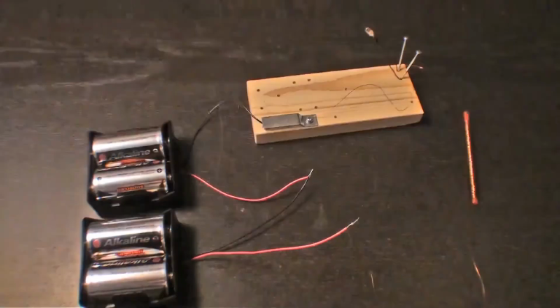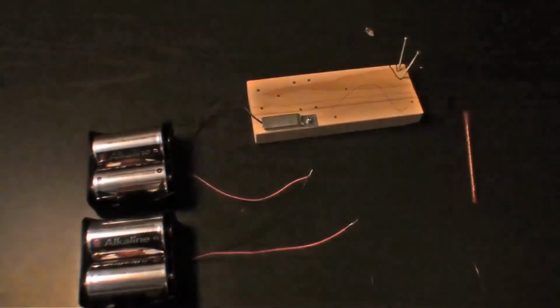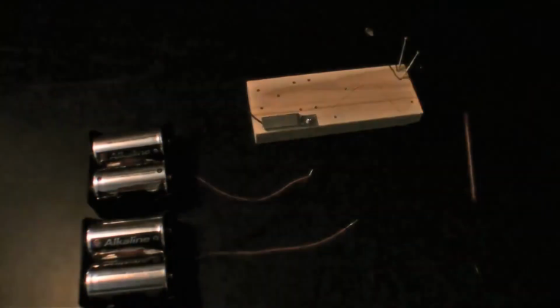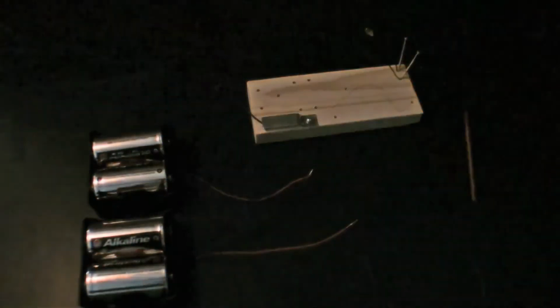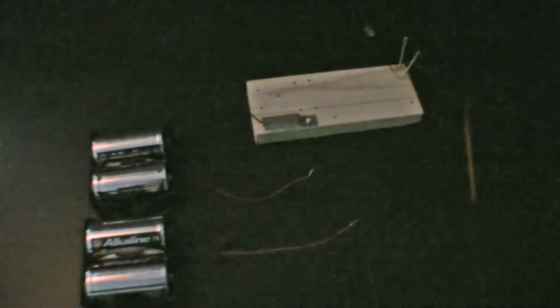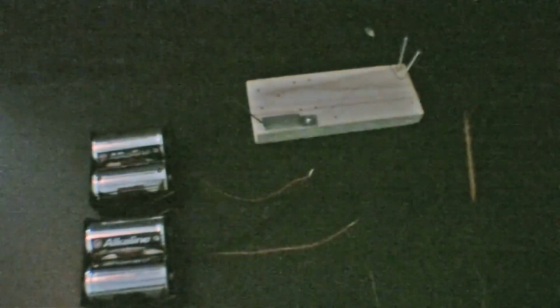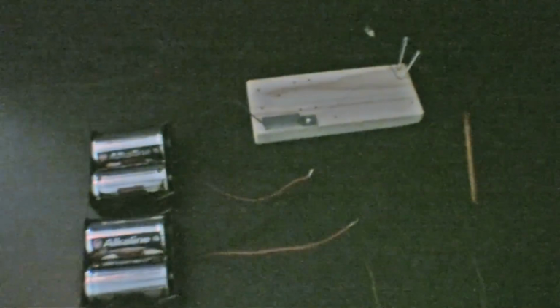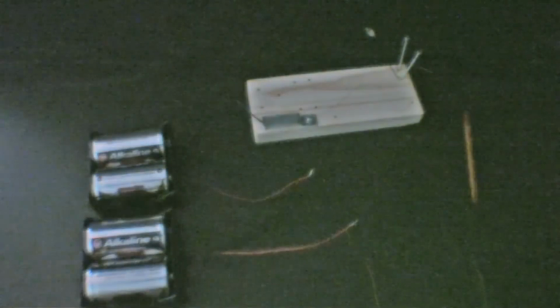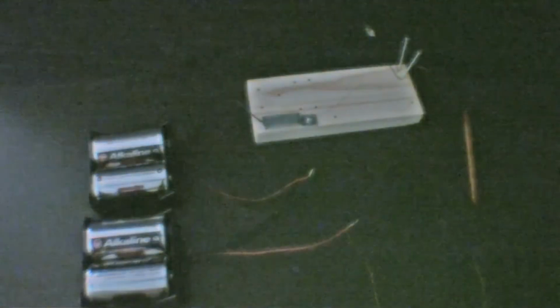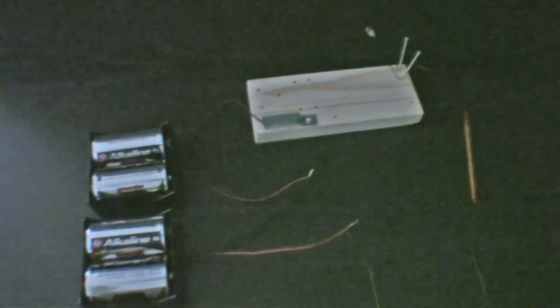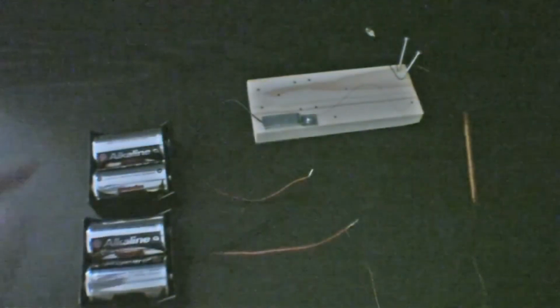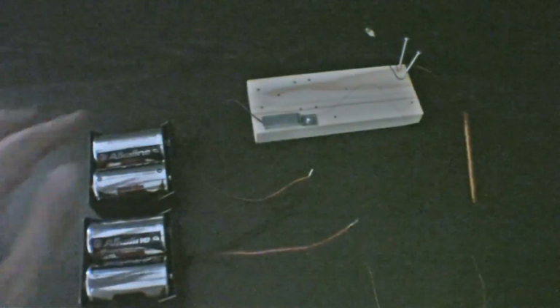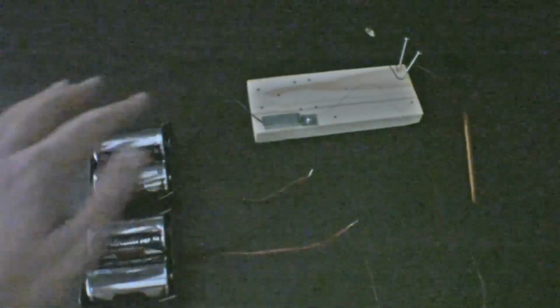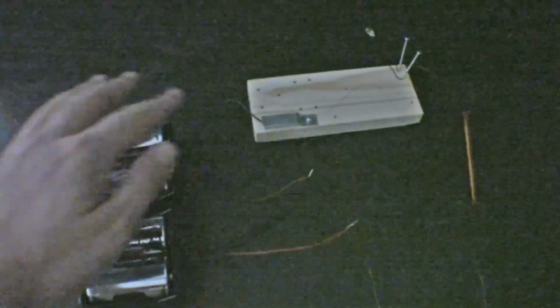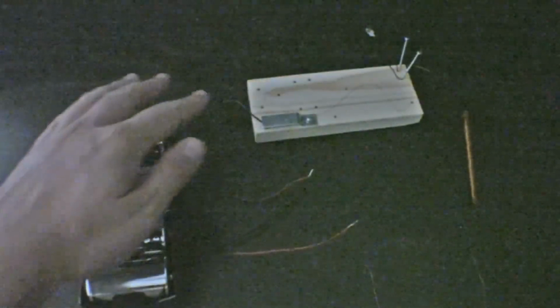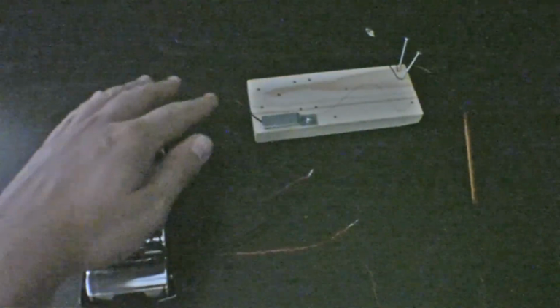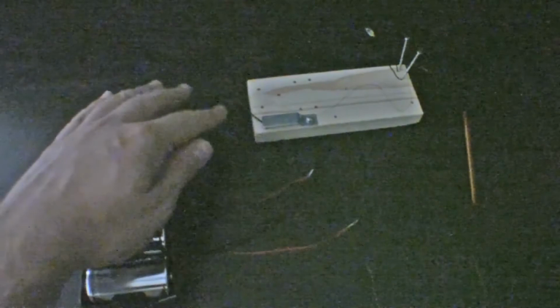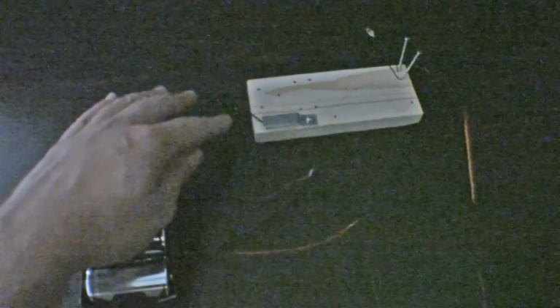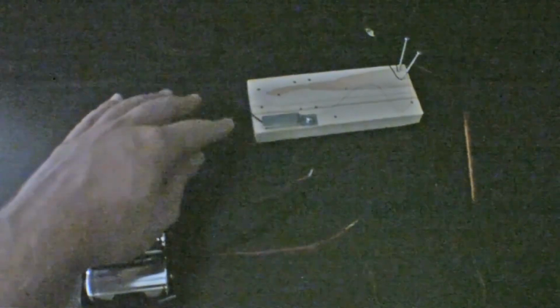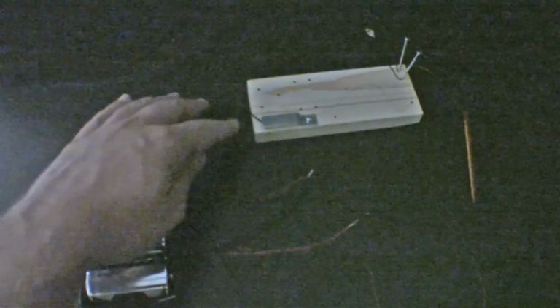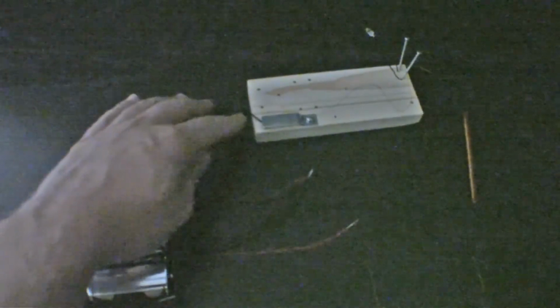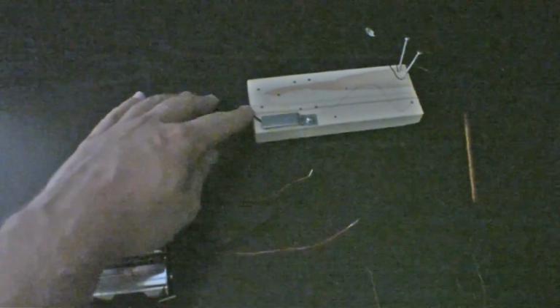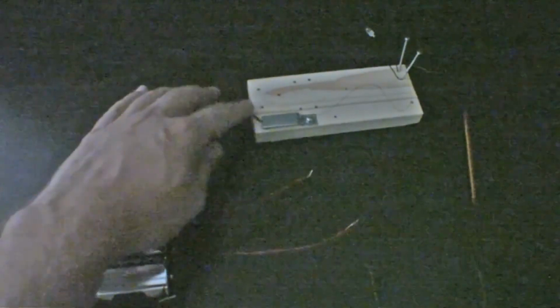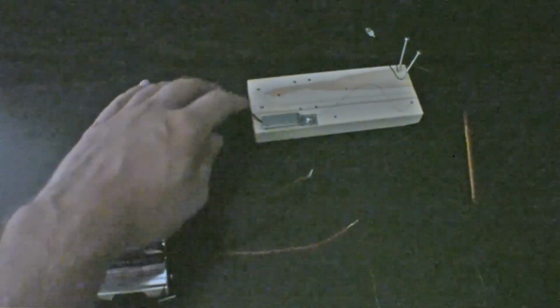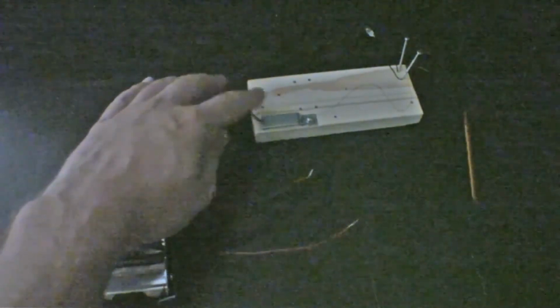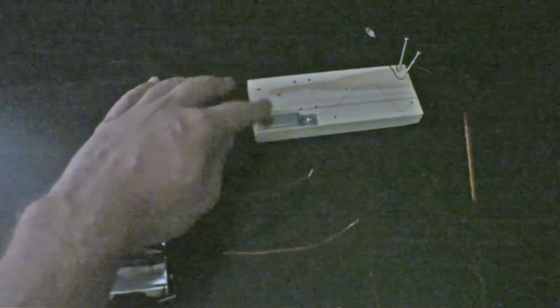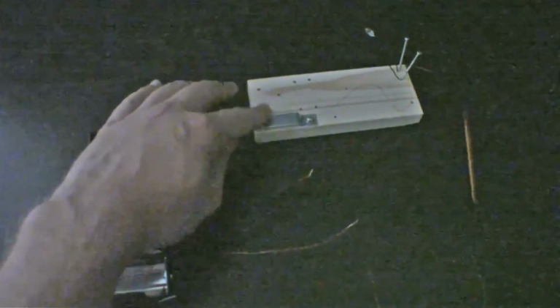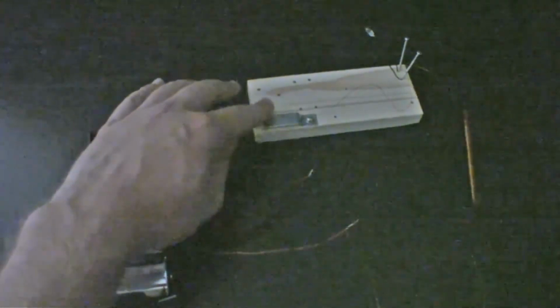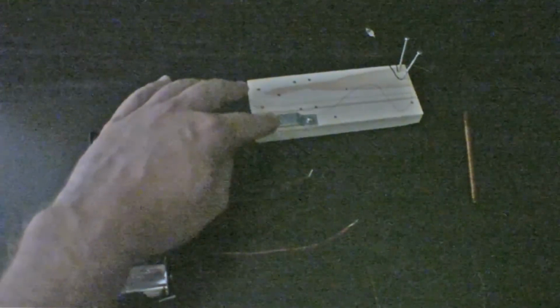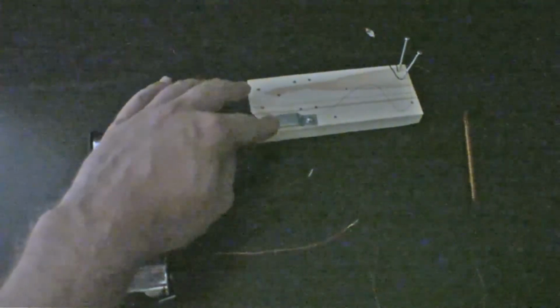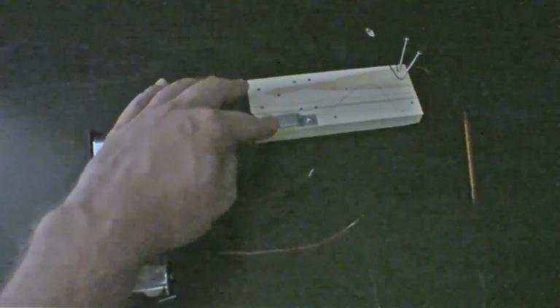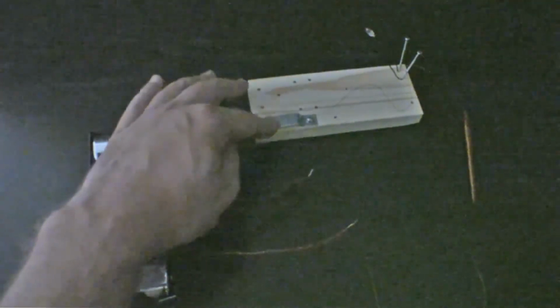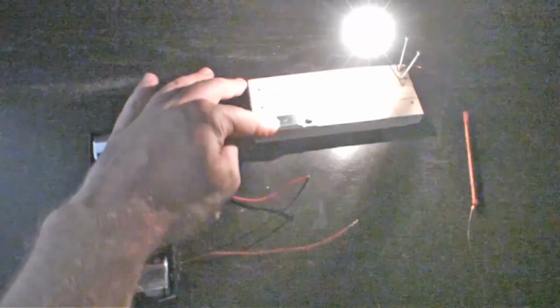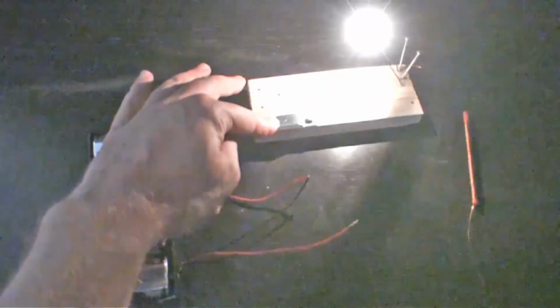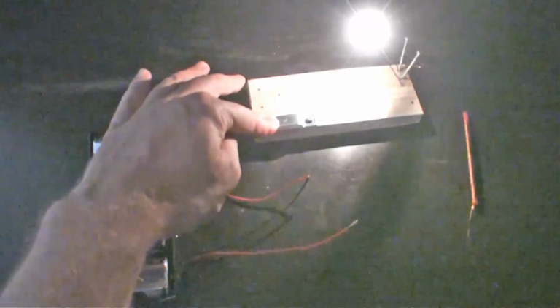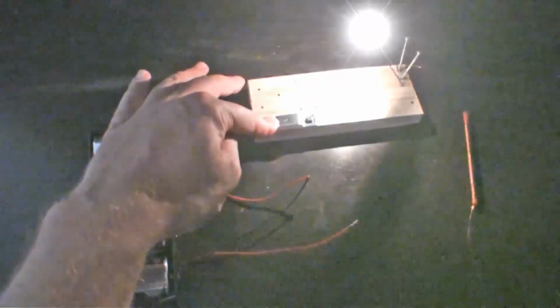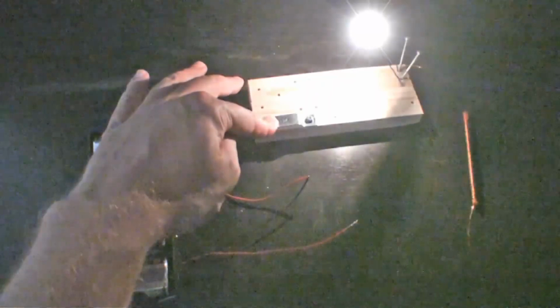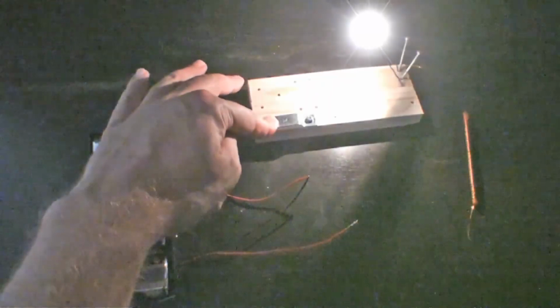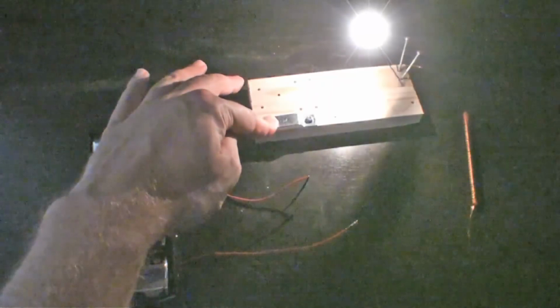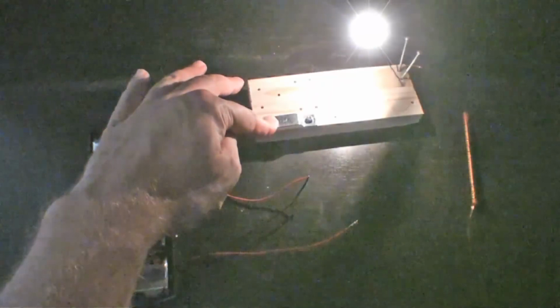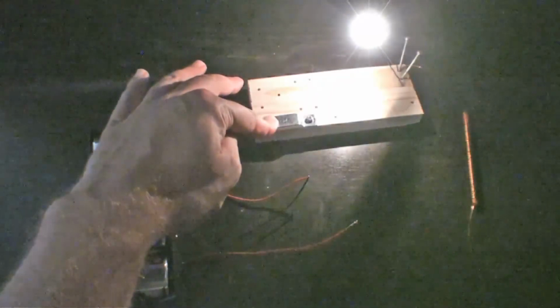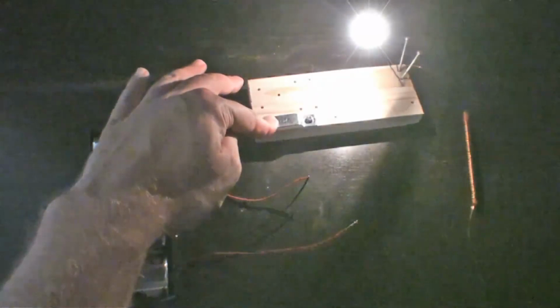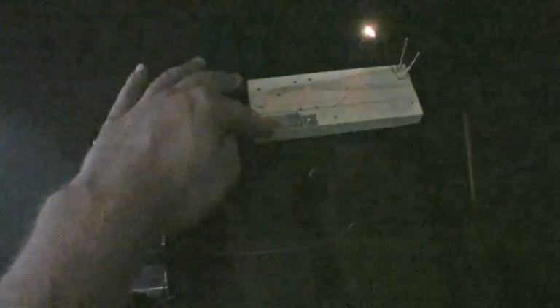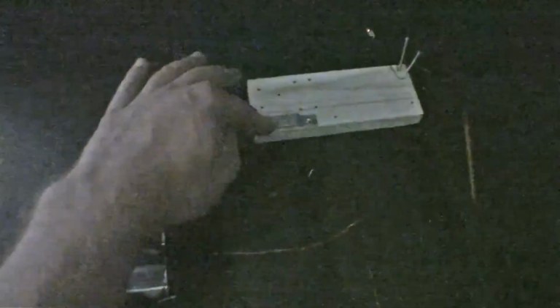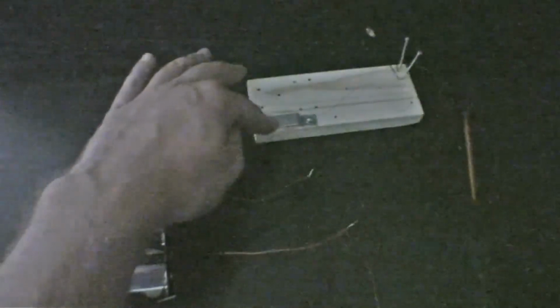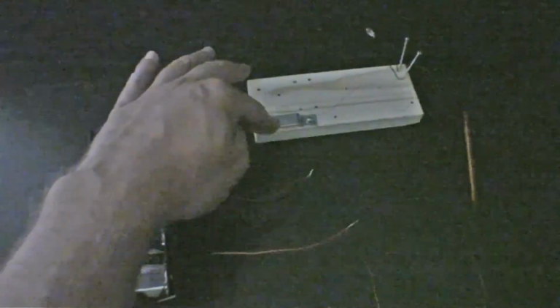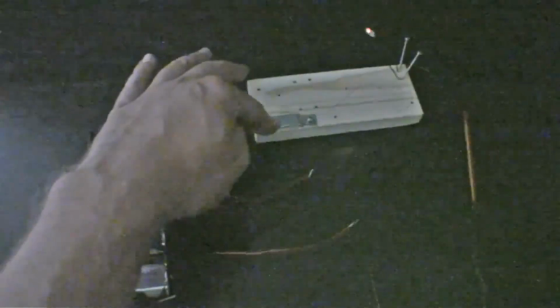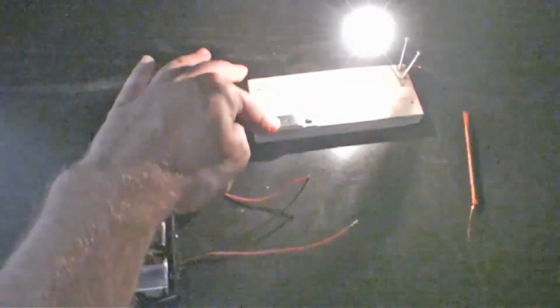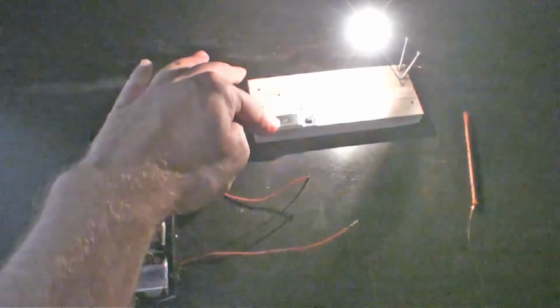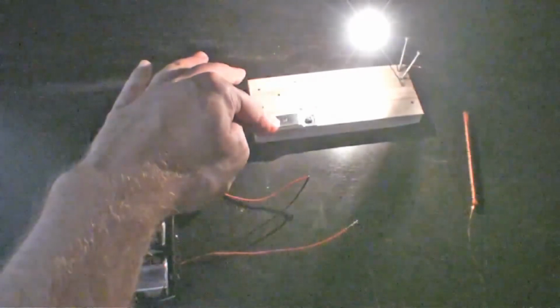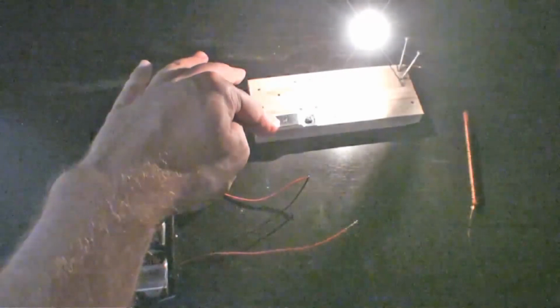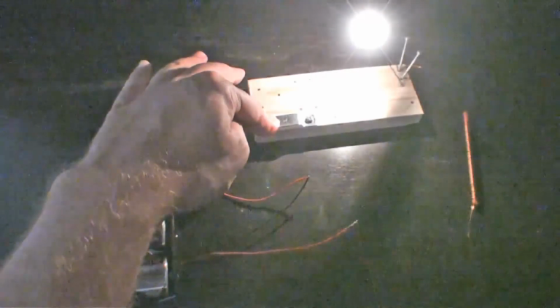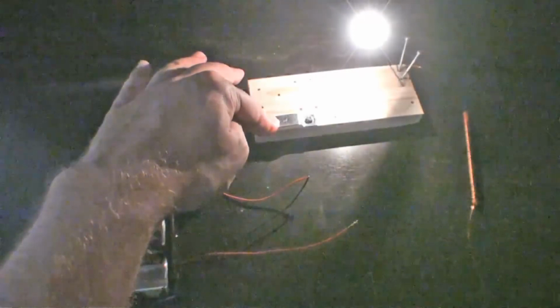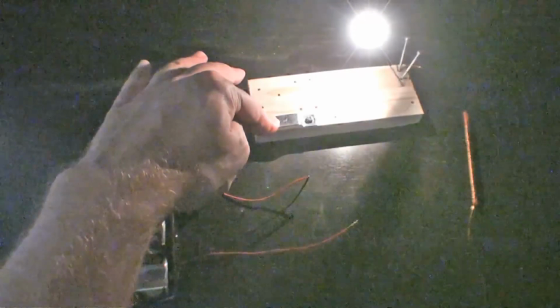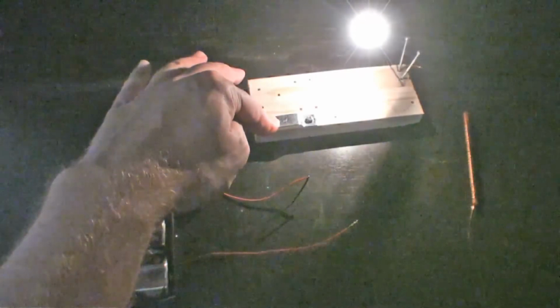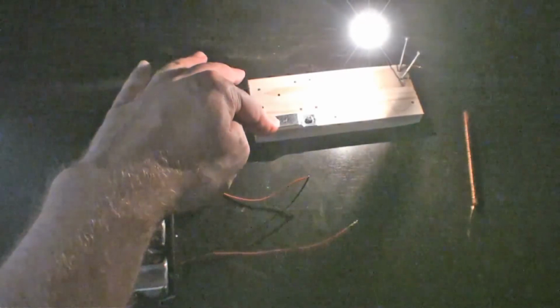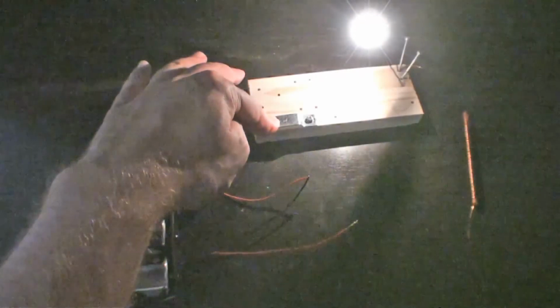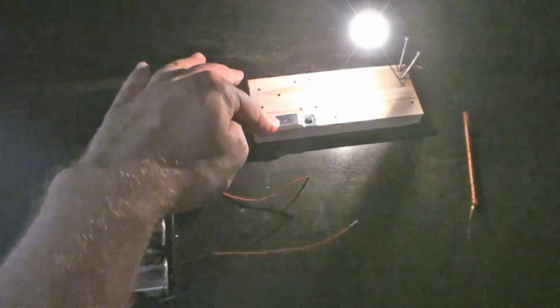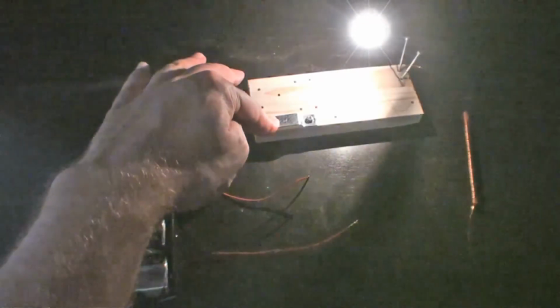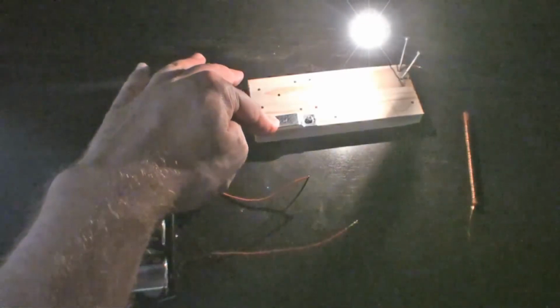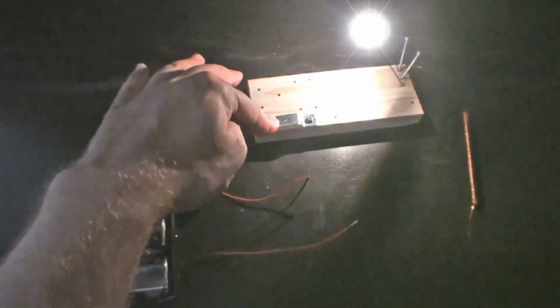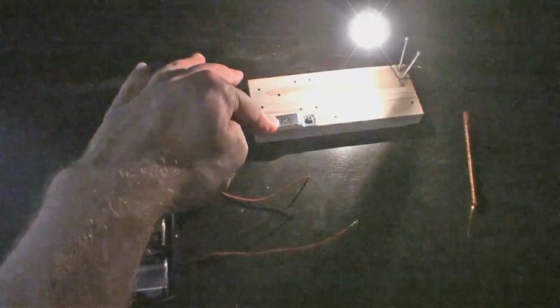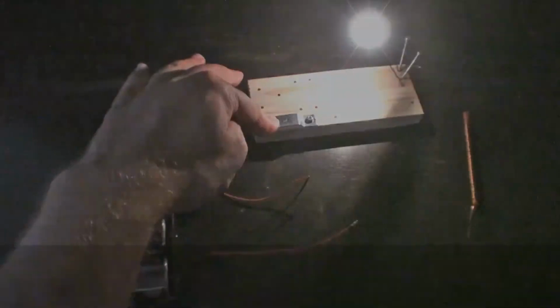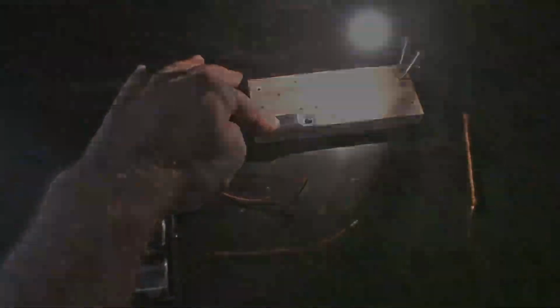Go further — try experimenting with fewer batteries, a smaller magnetic coil, or more lights. Have fun!